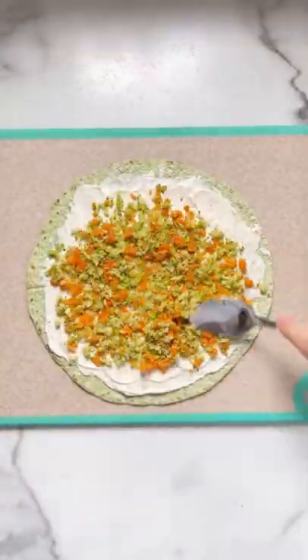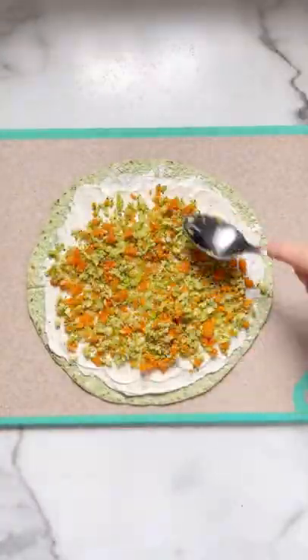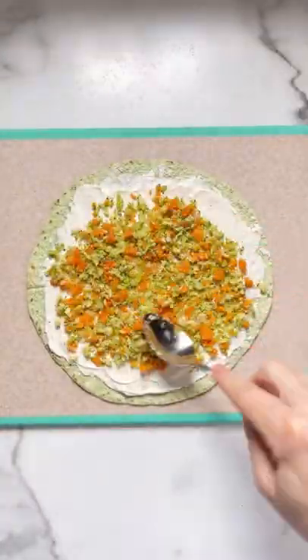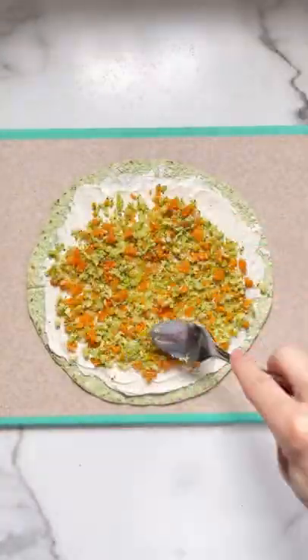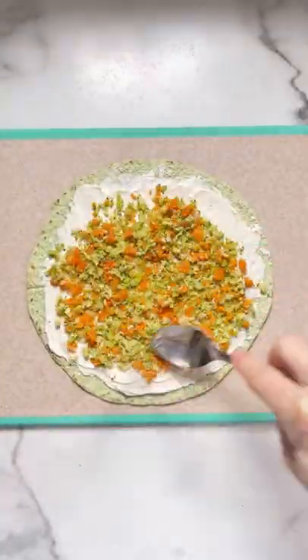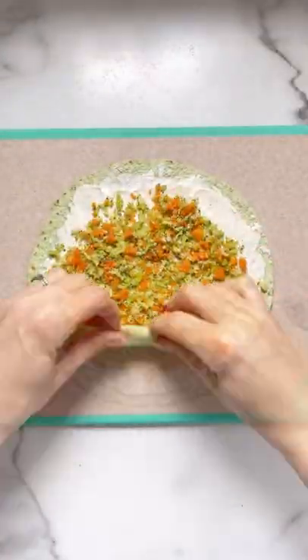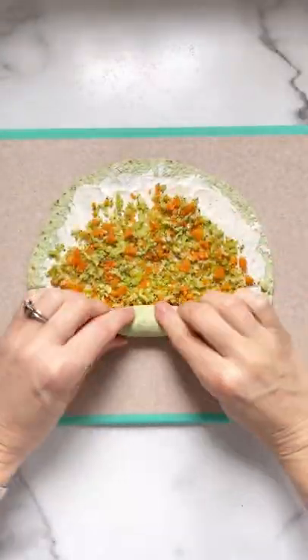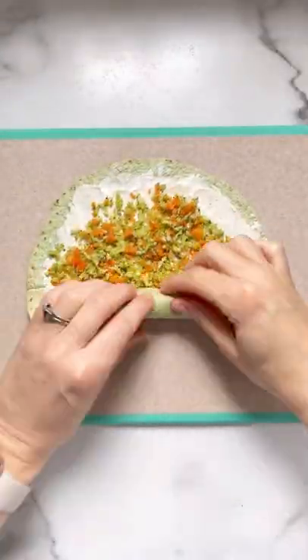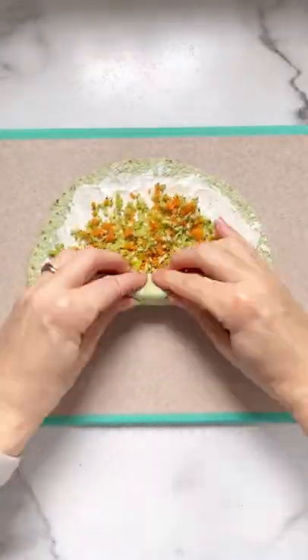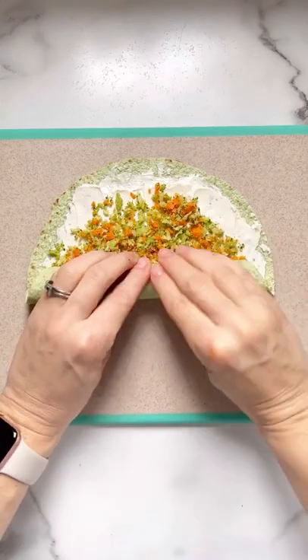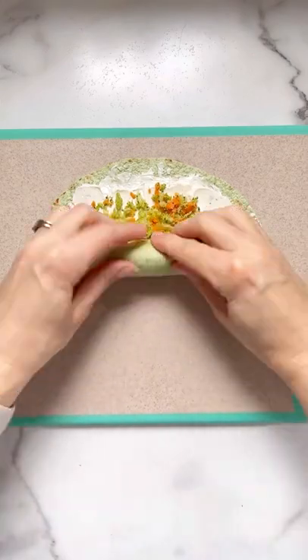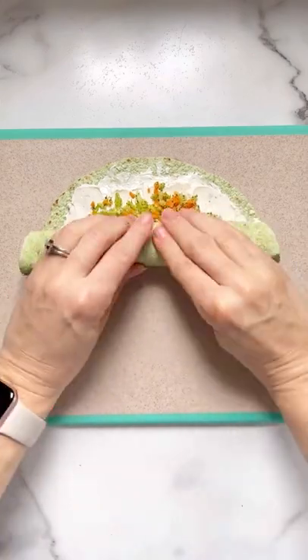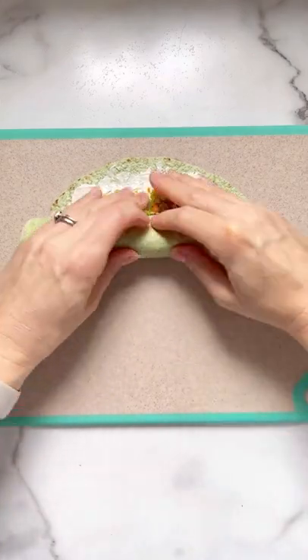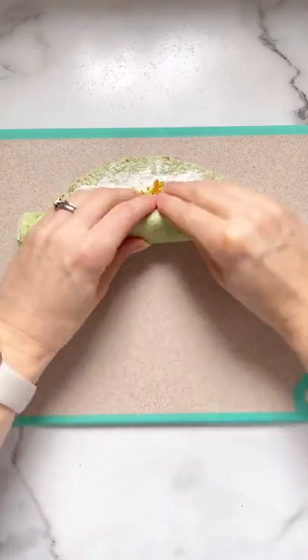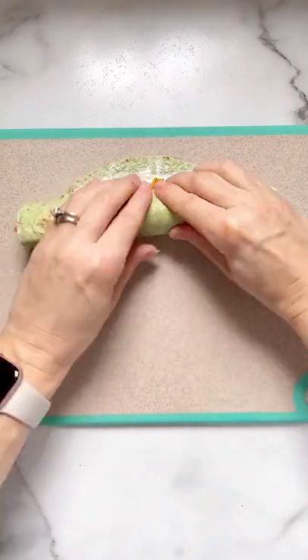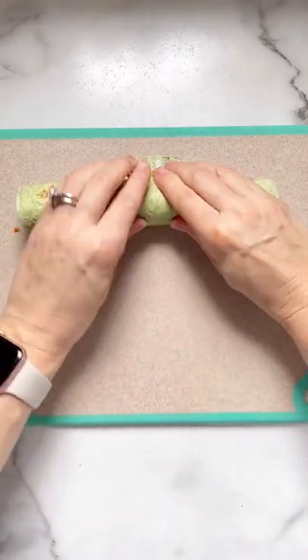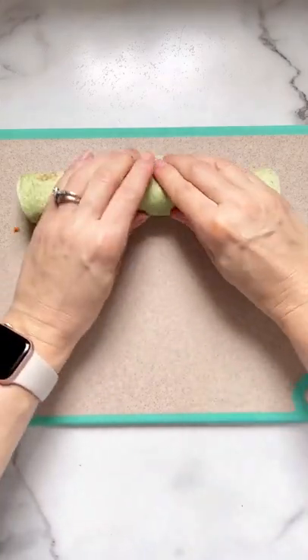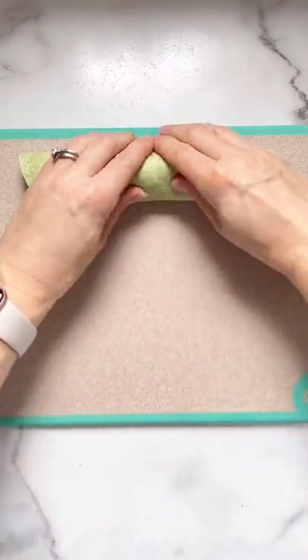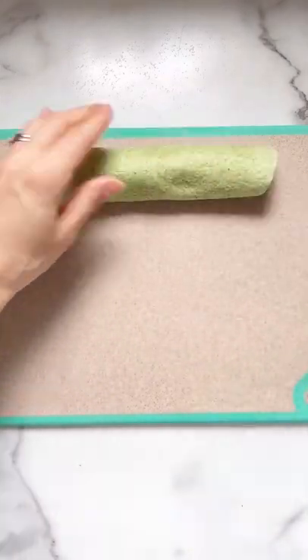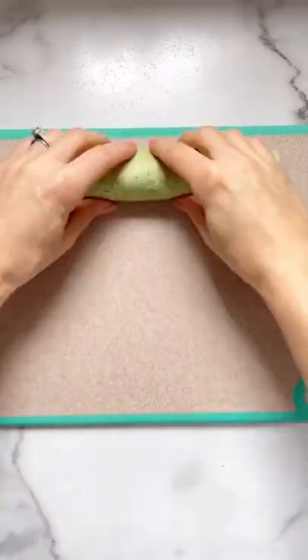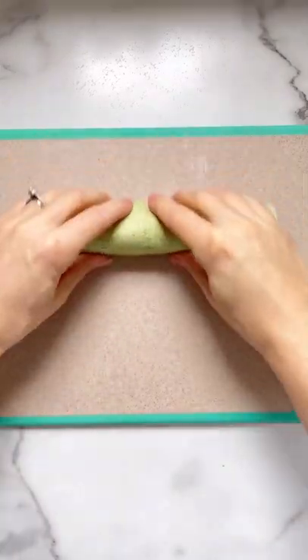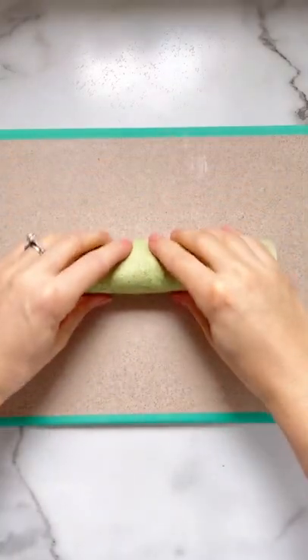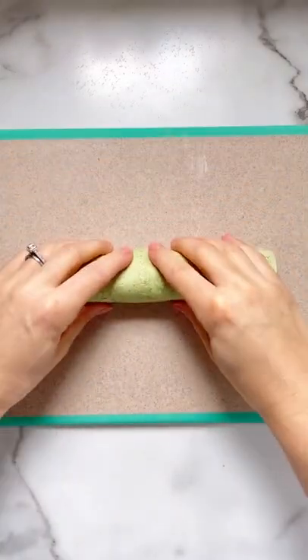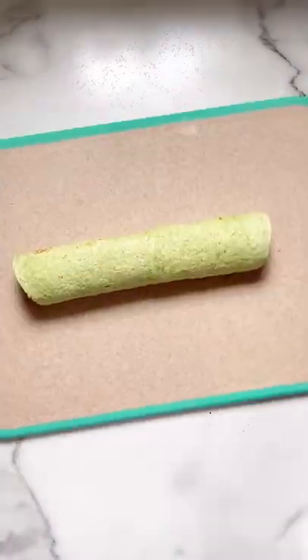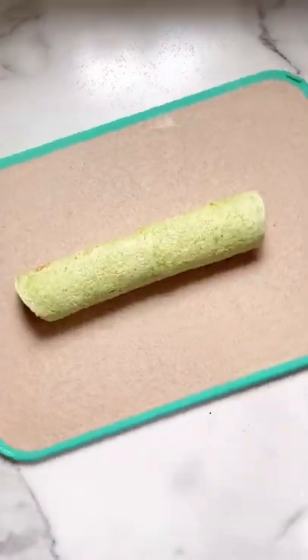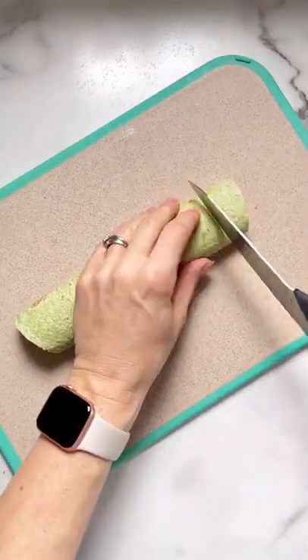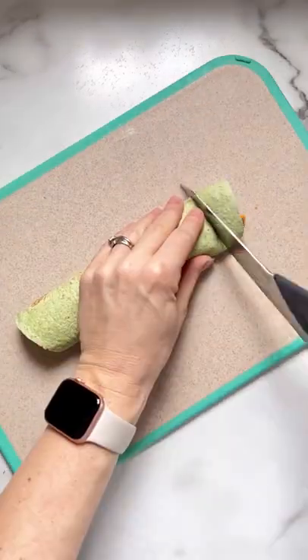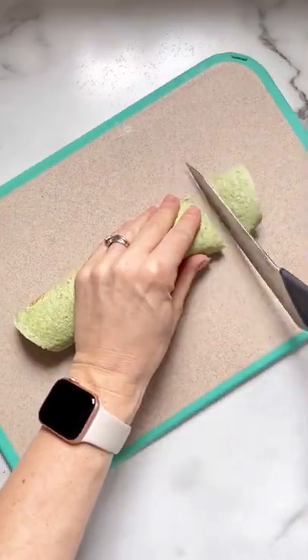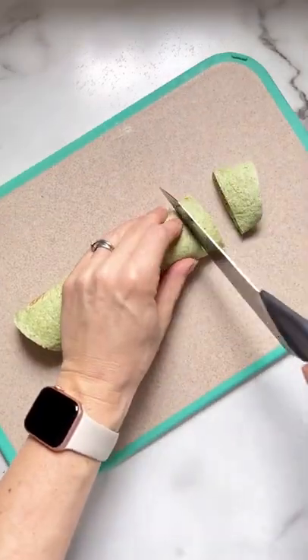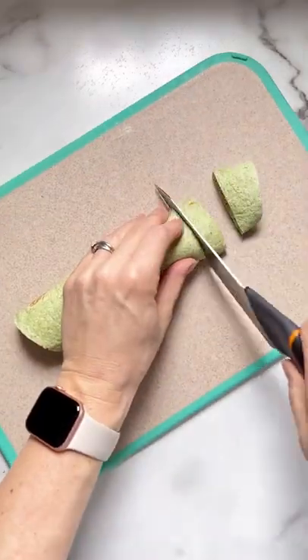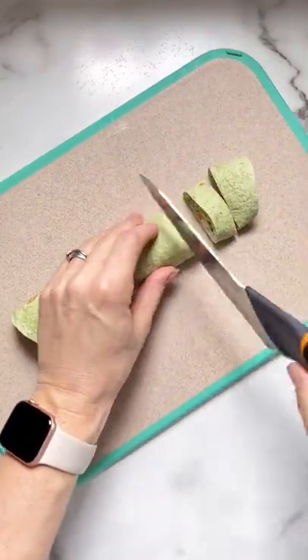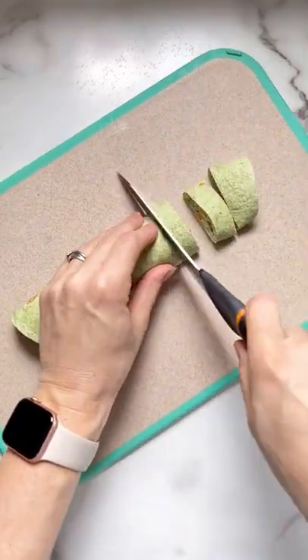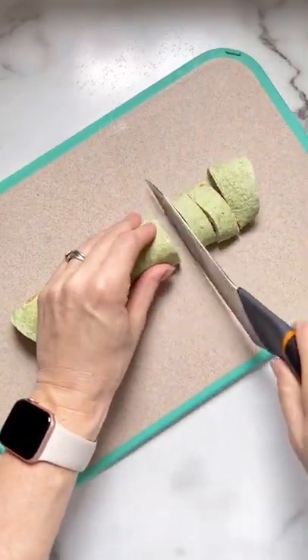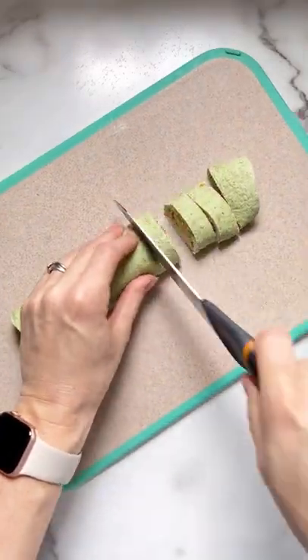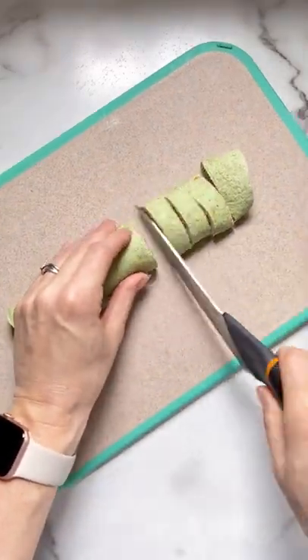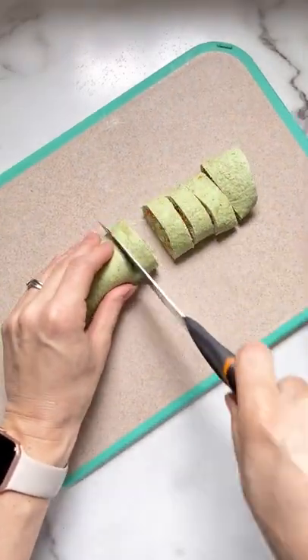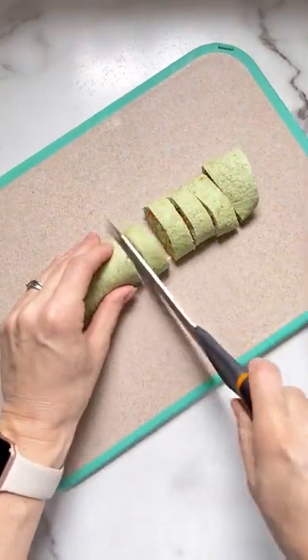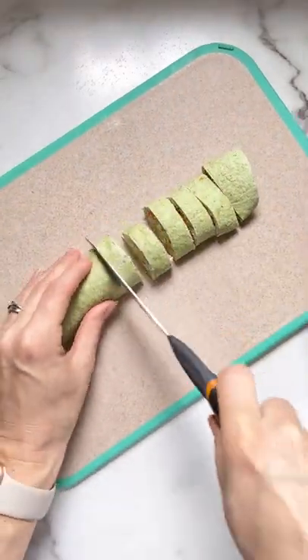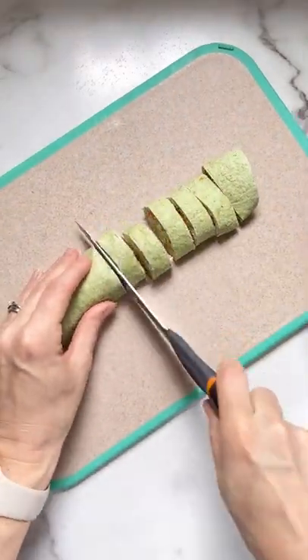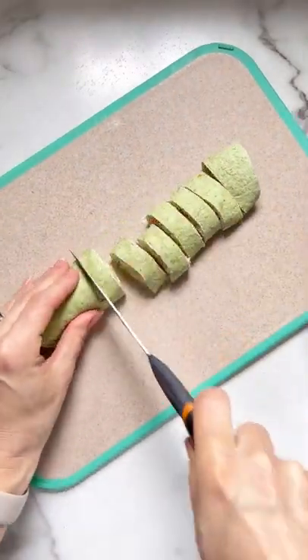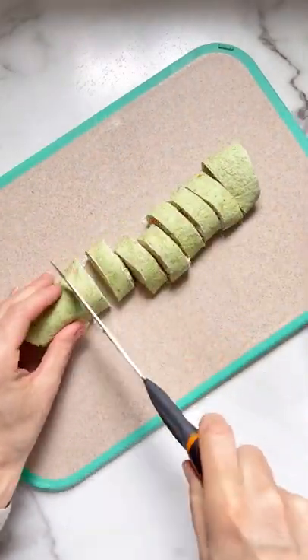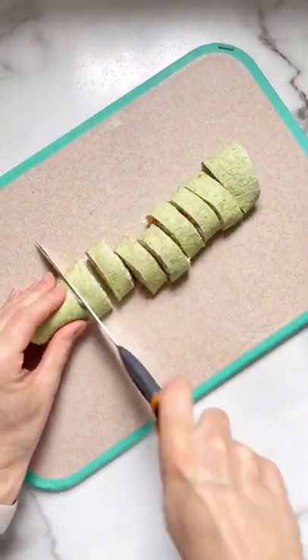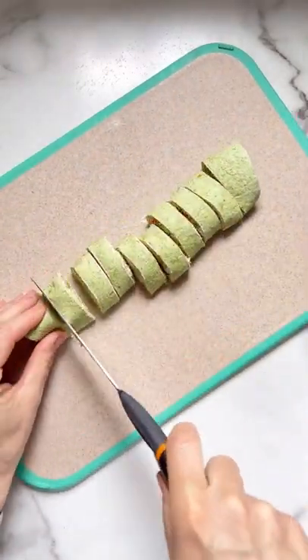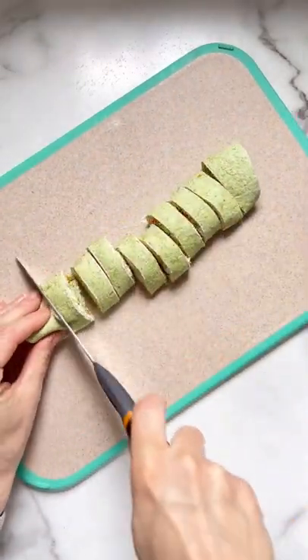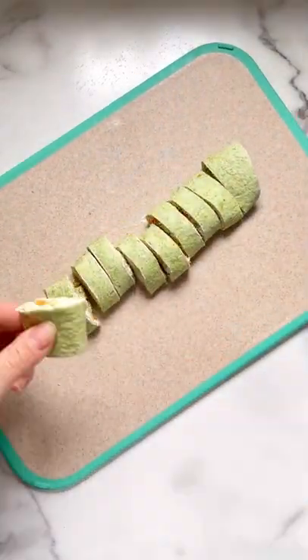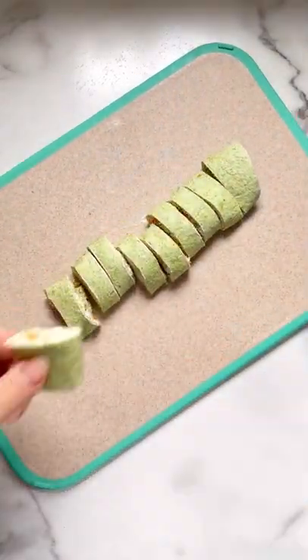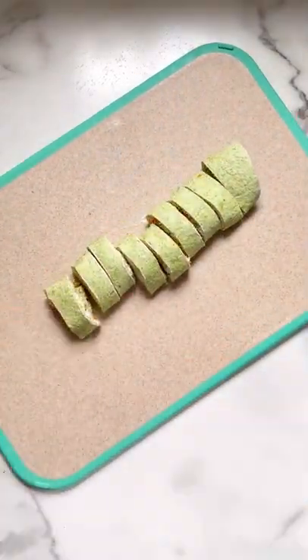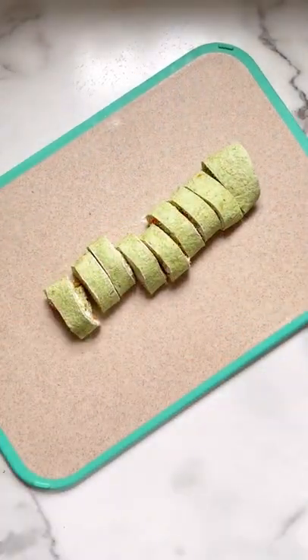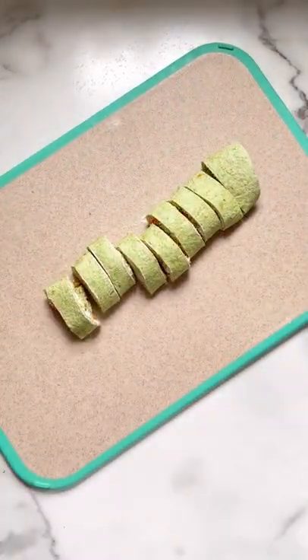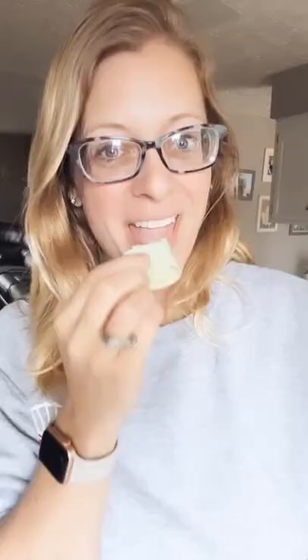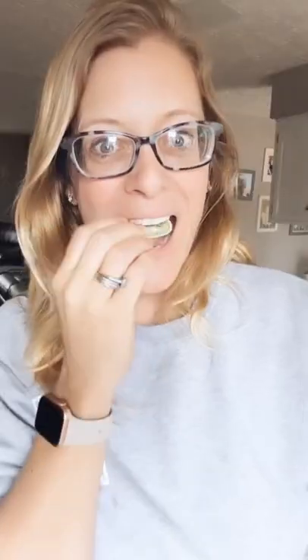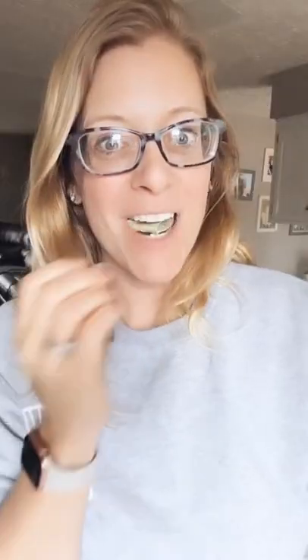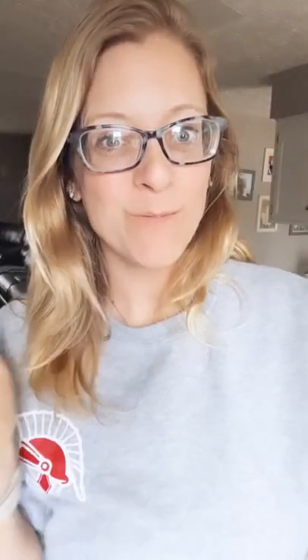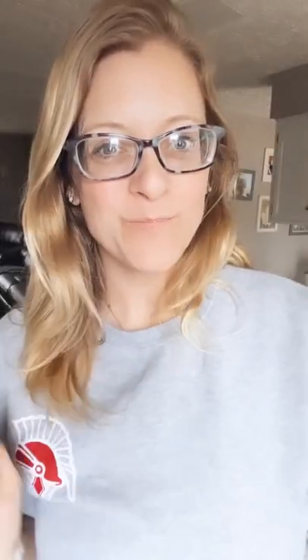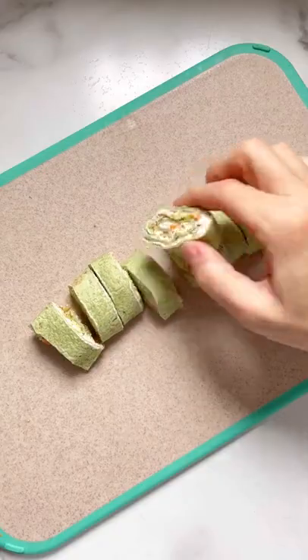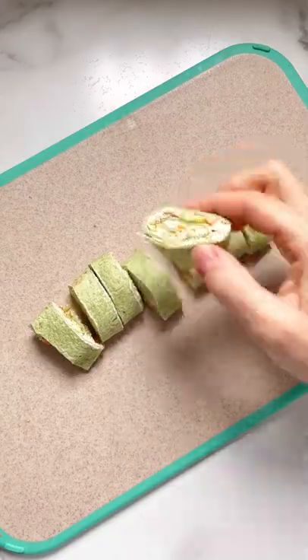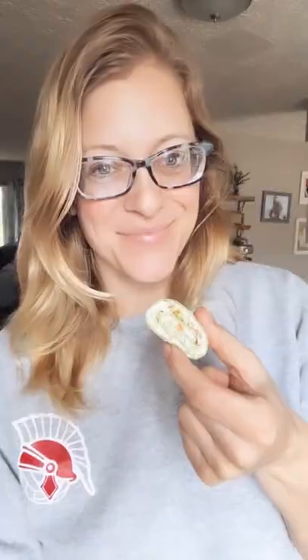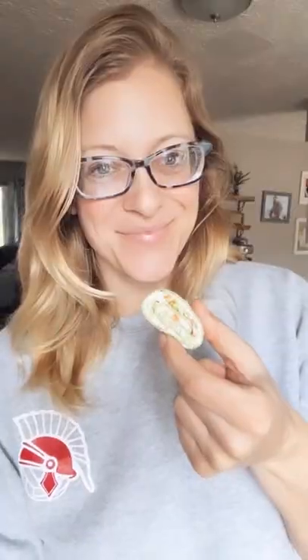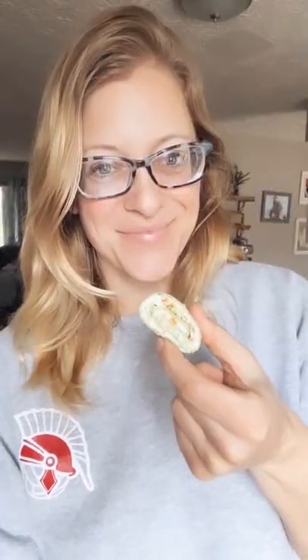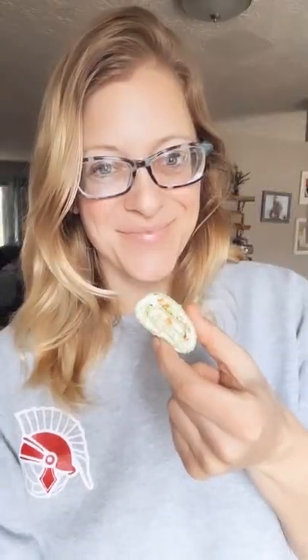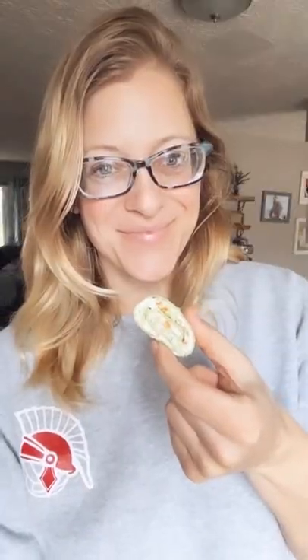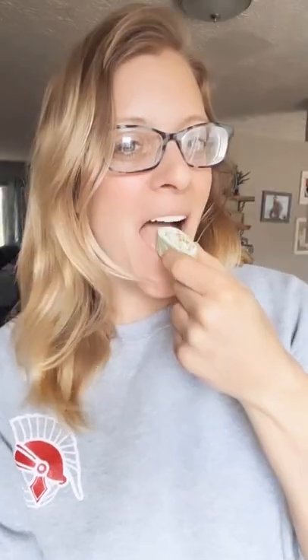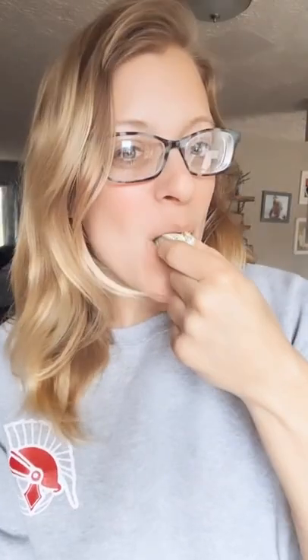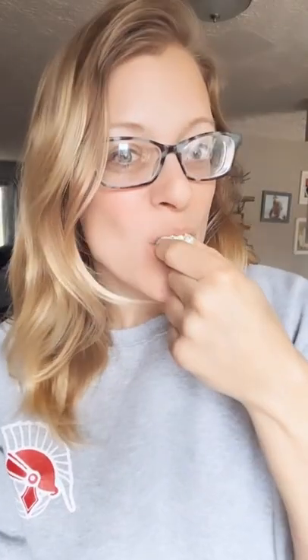Roll it up tightly and then cut it into 10 pieces. I always discard the ends in my mouth. These were so good.